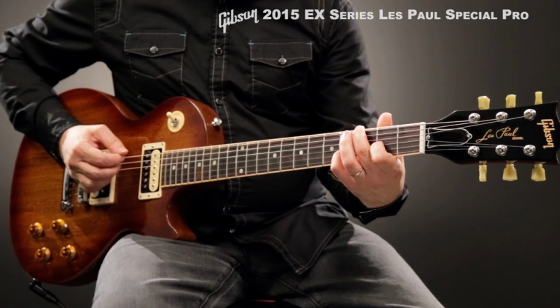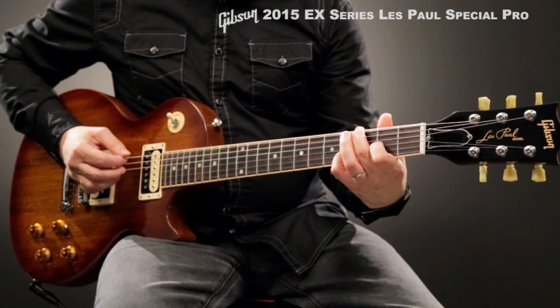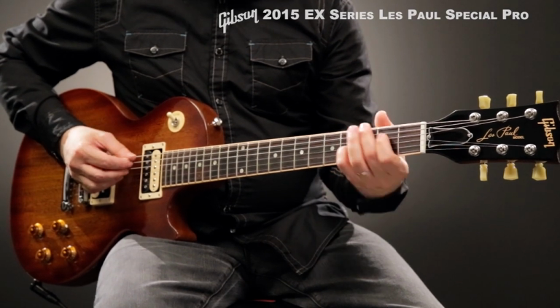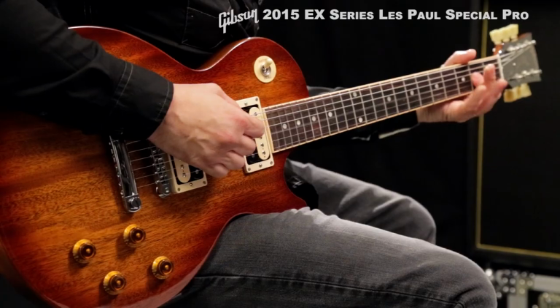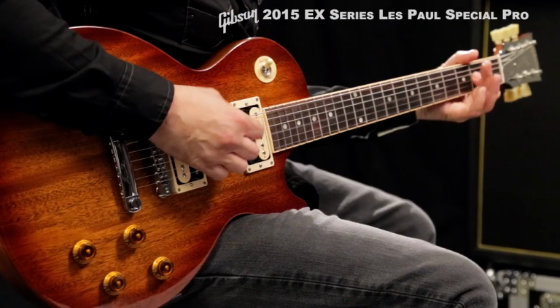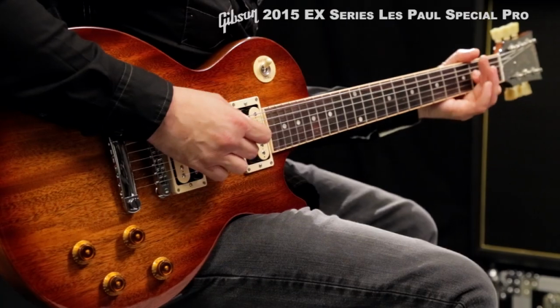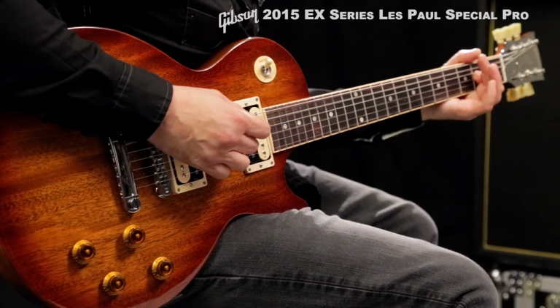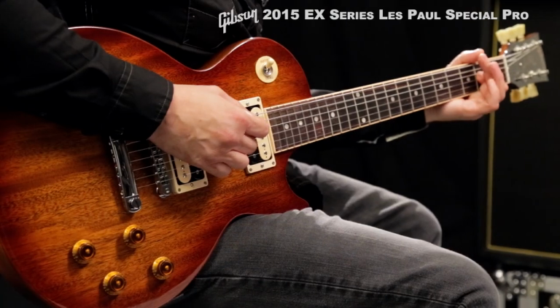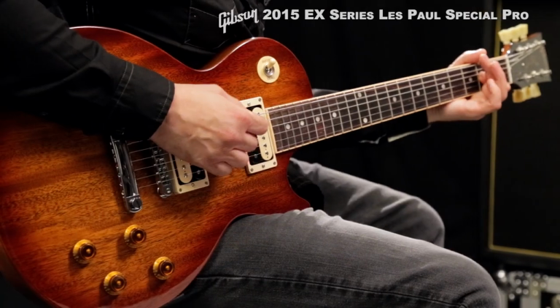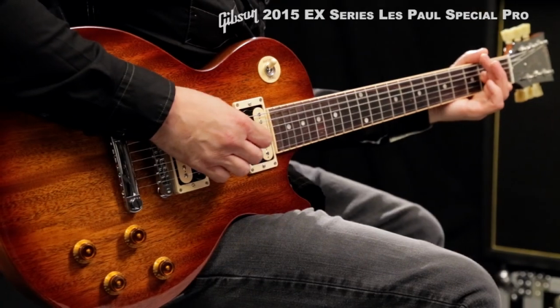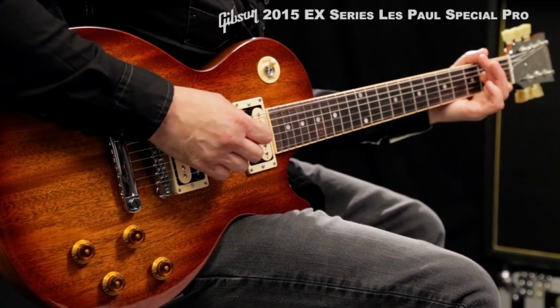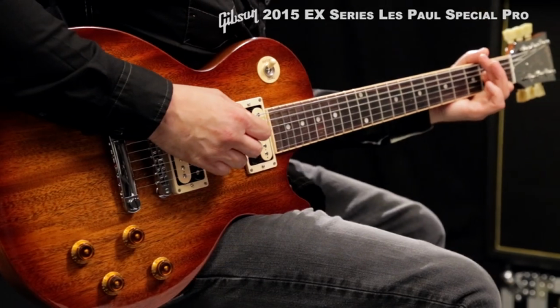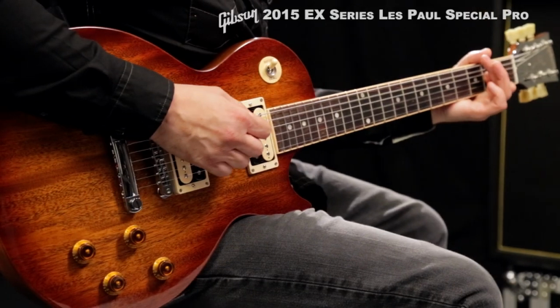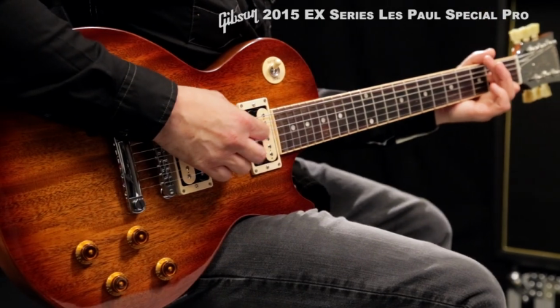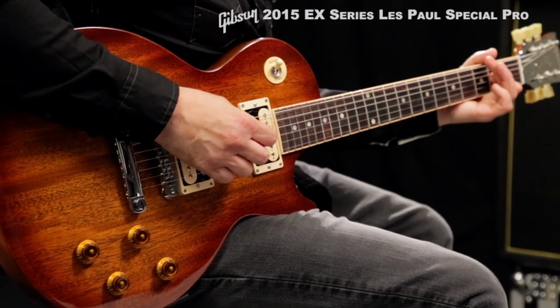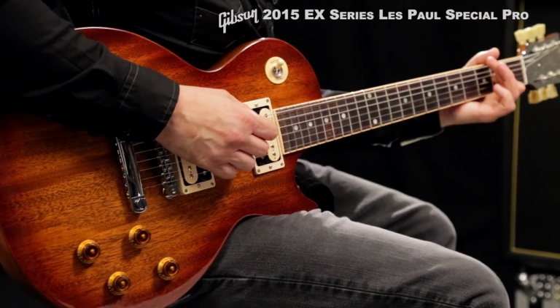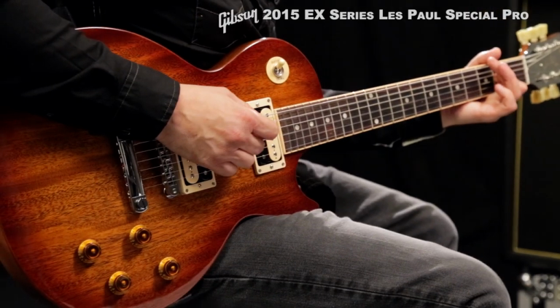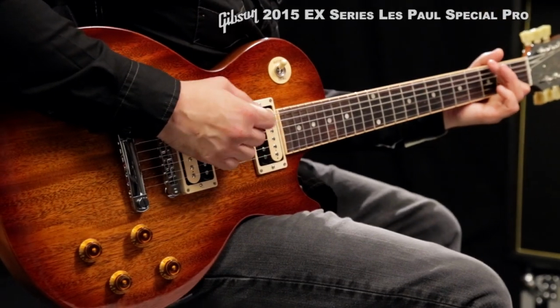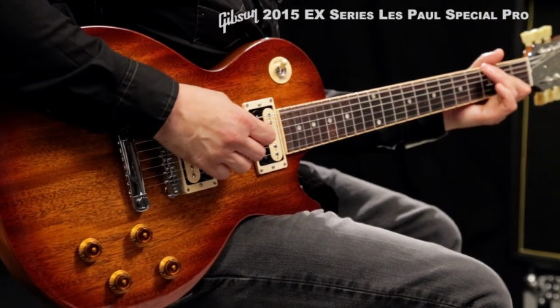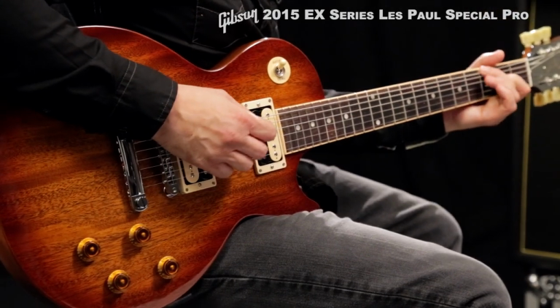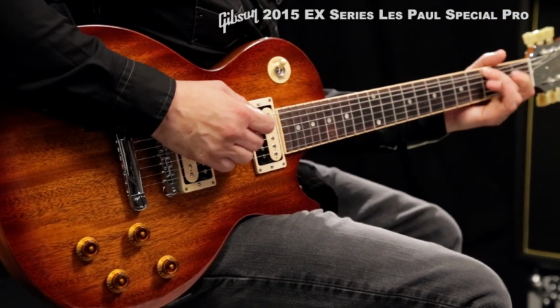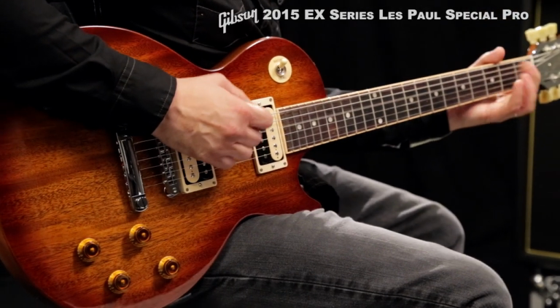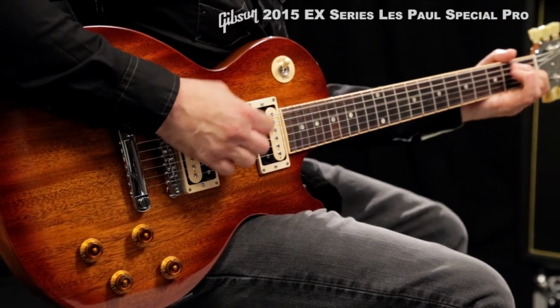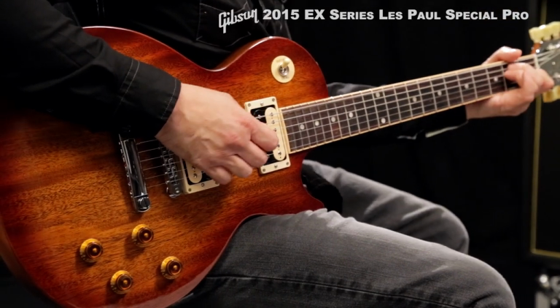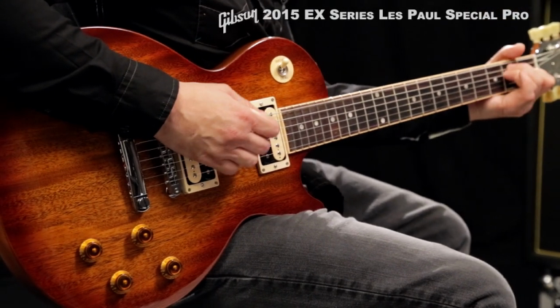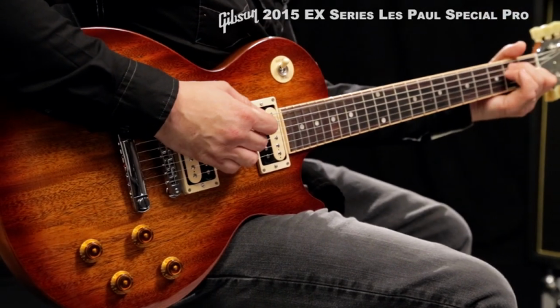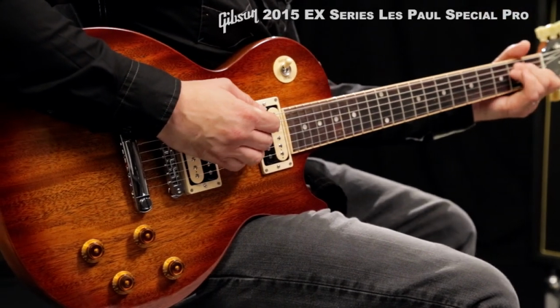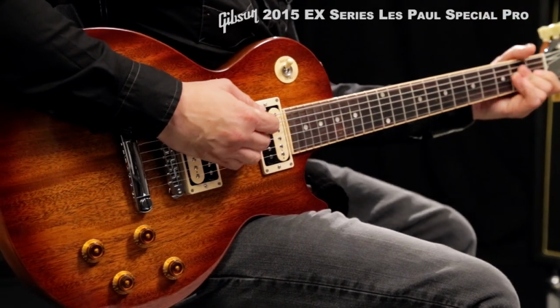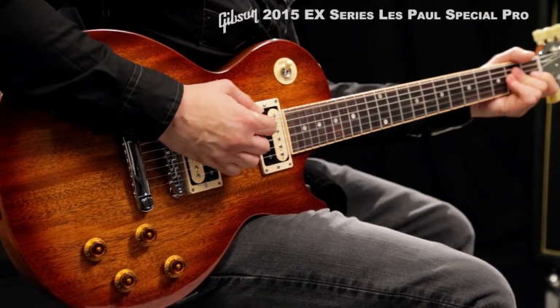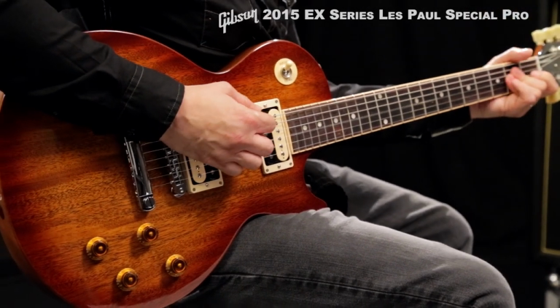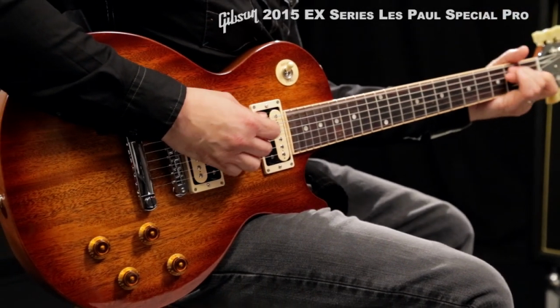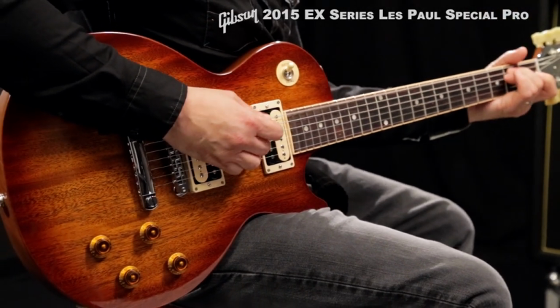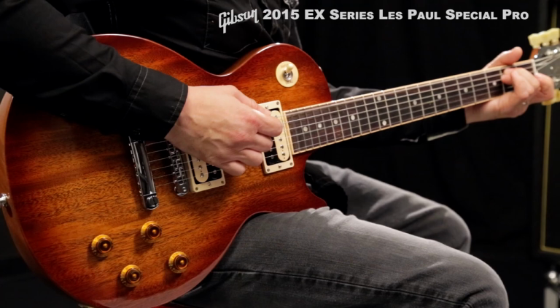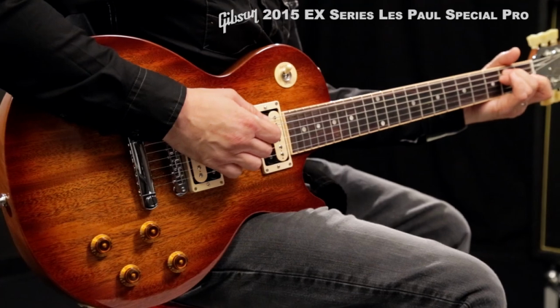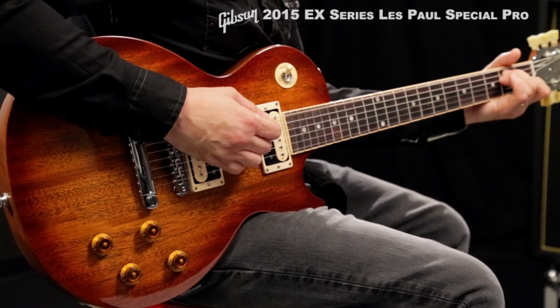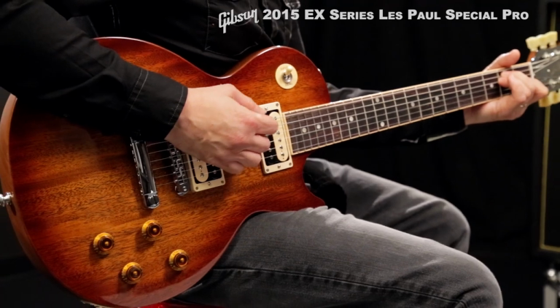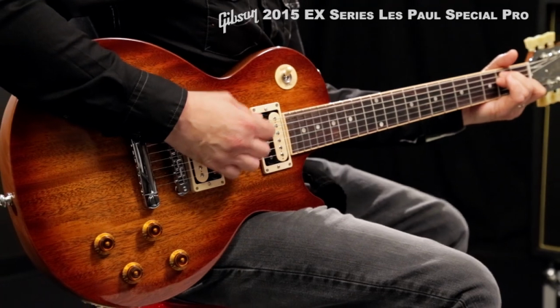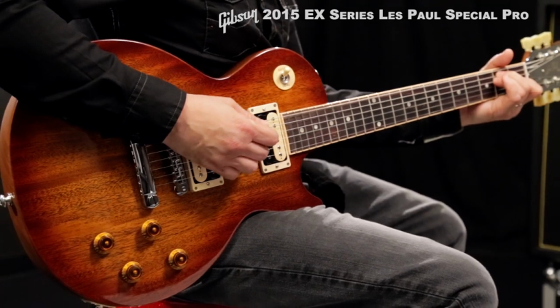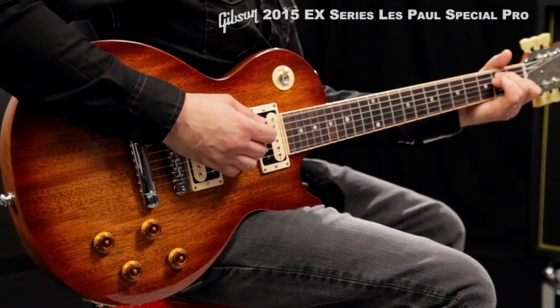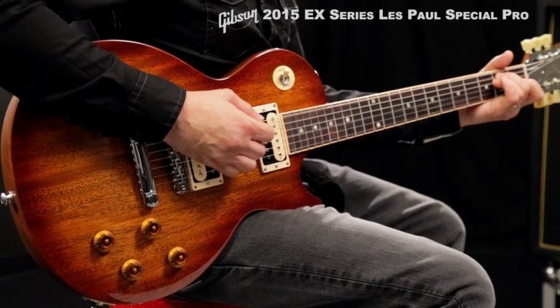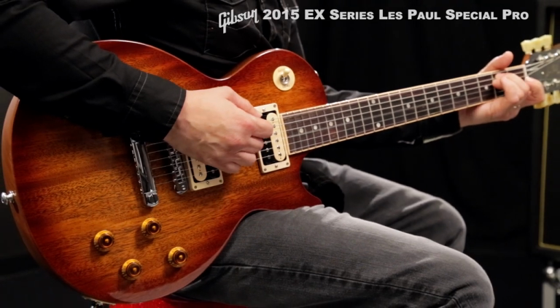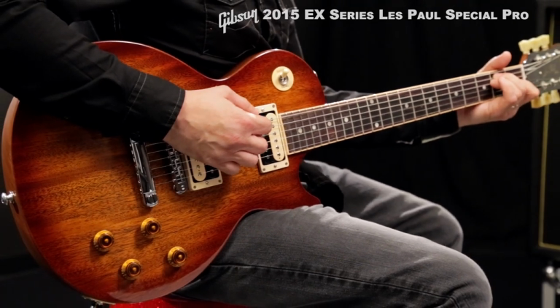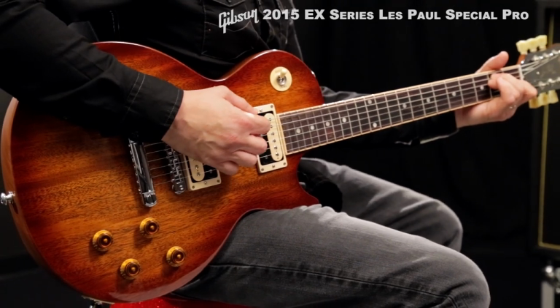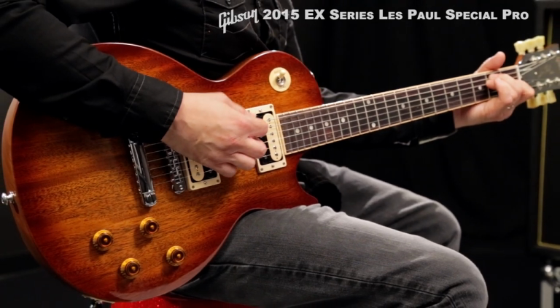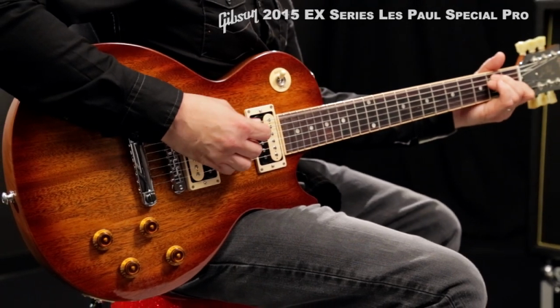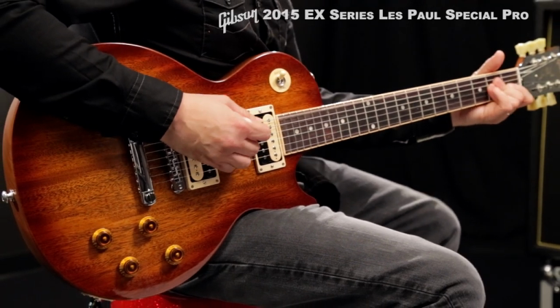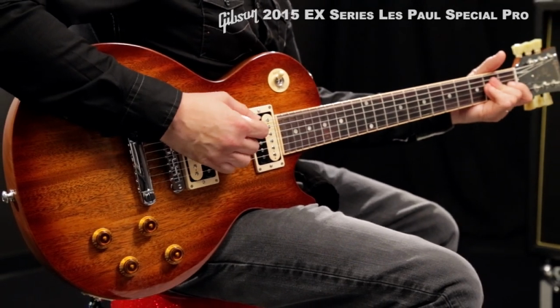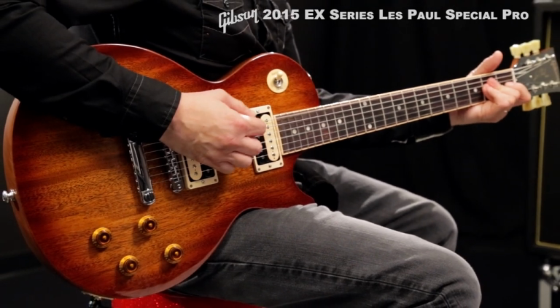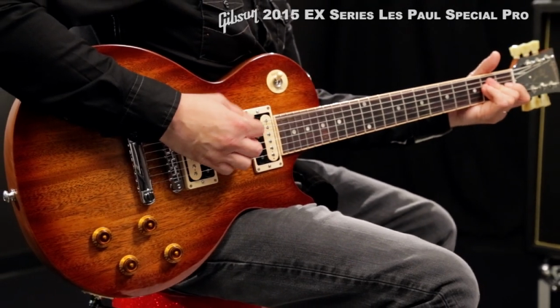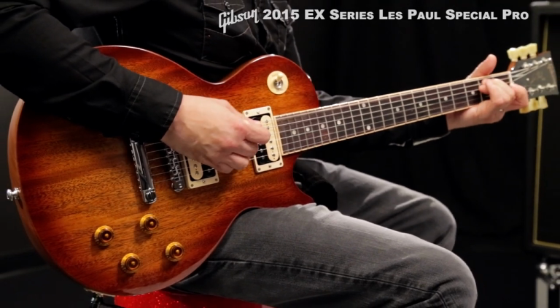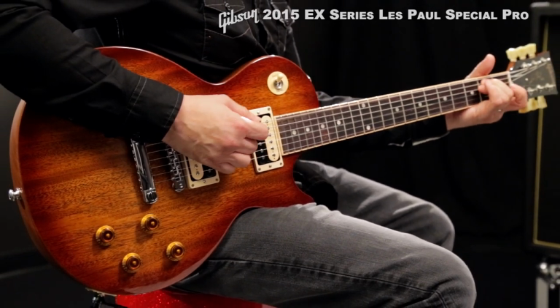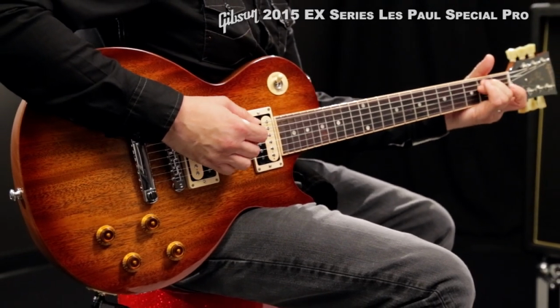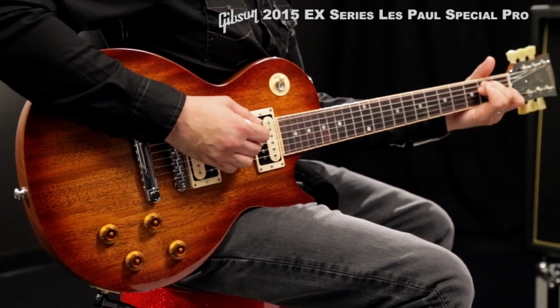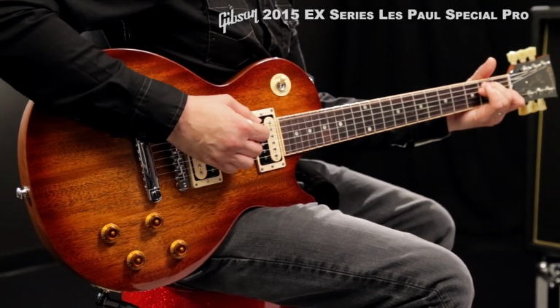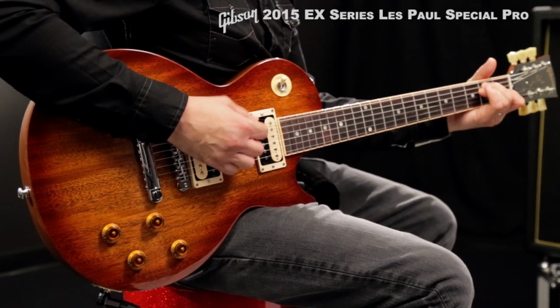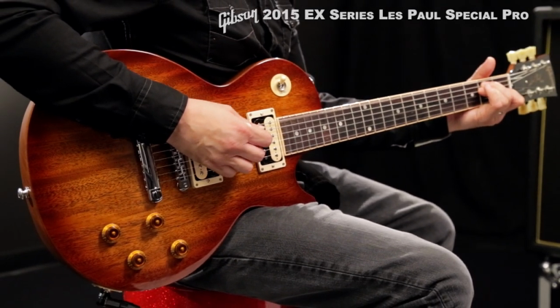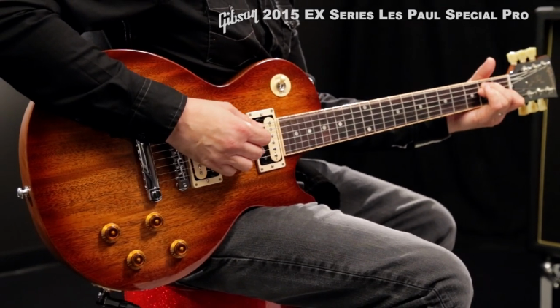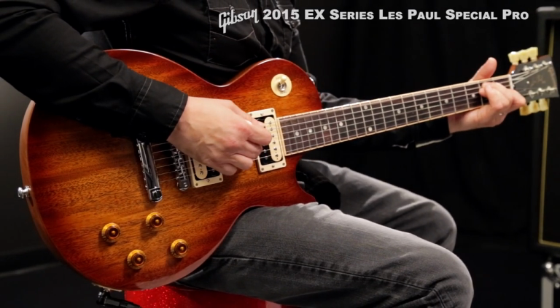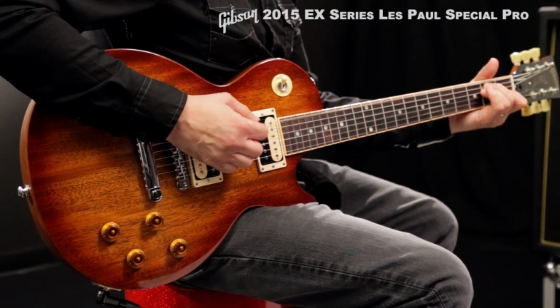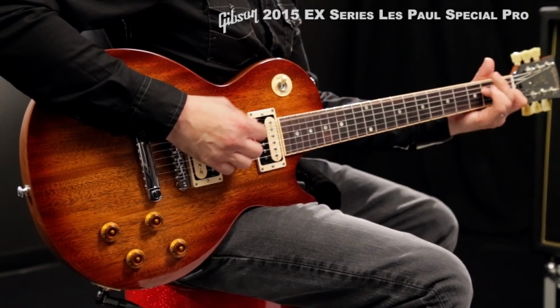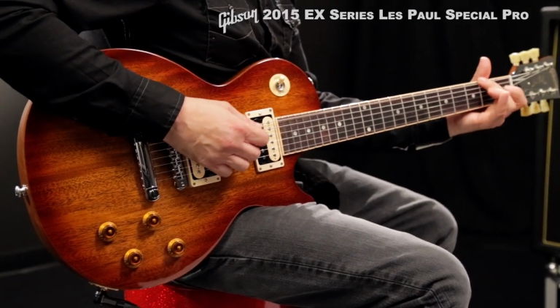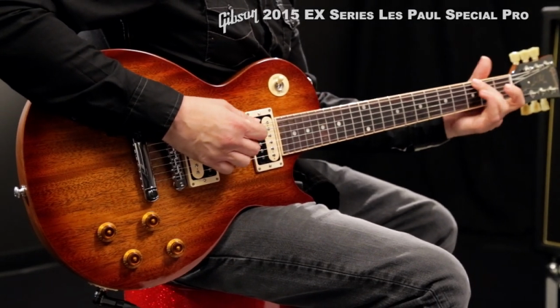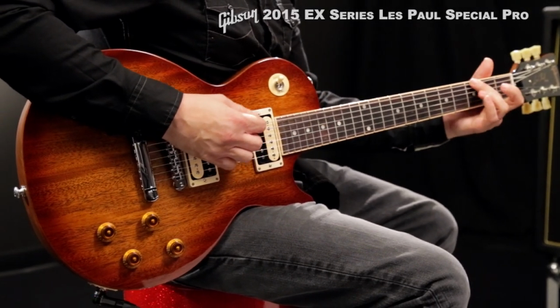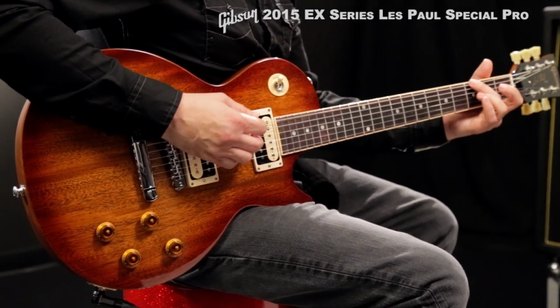This is a special limited edition series of instruments, and when they're gone, they're gone. So check one out today.